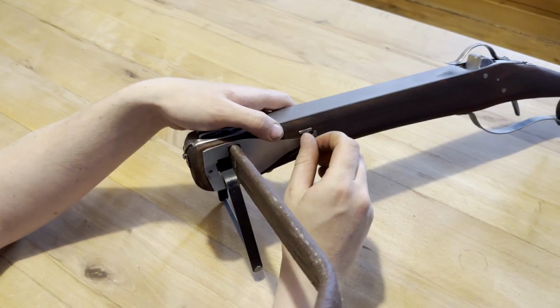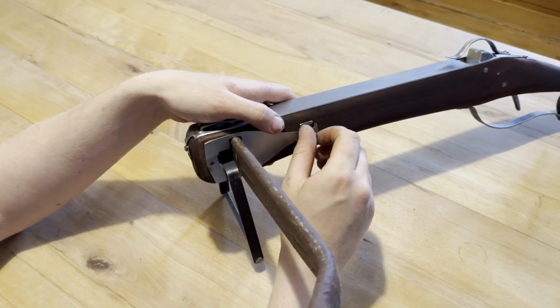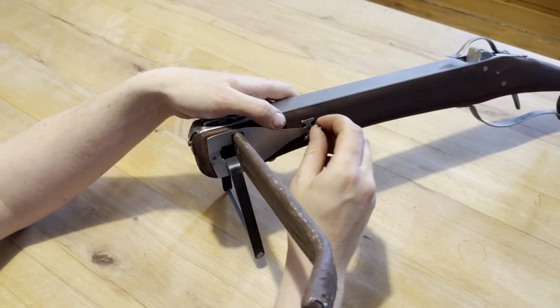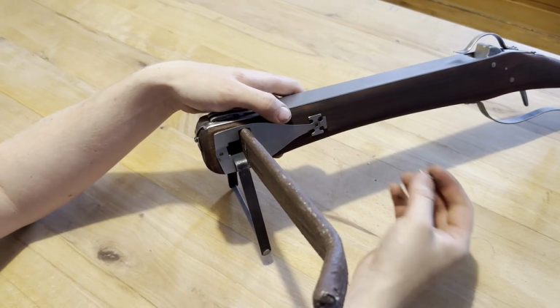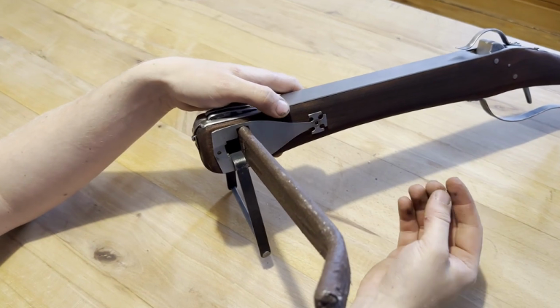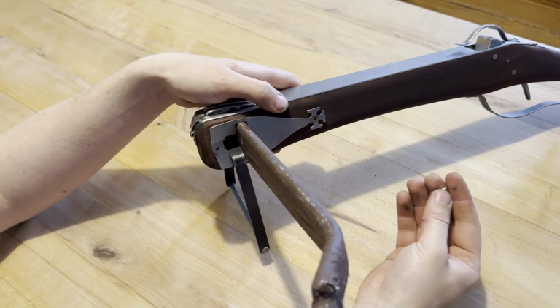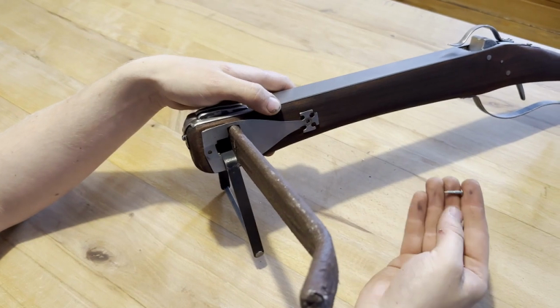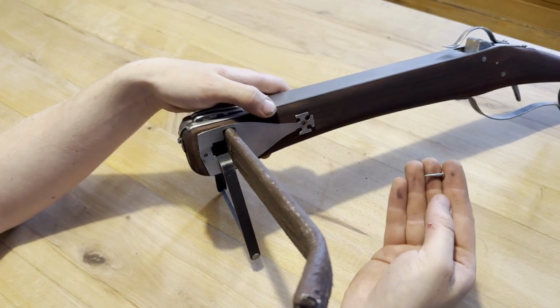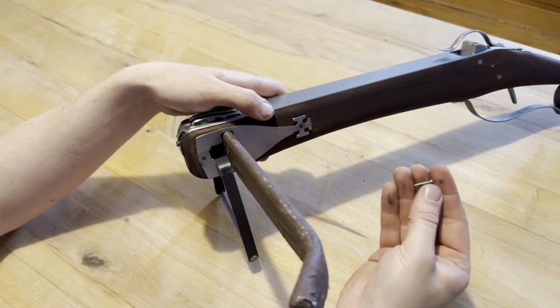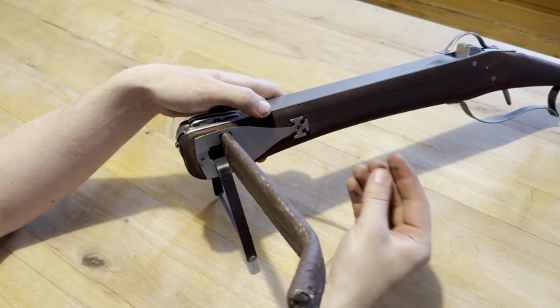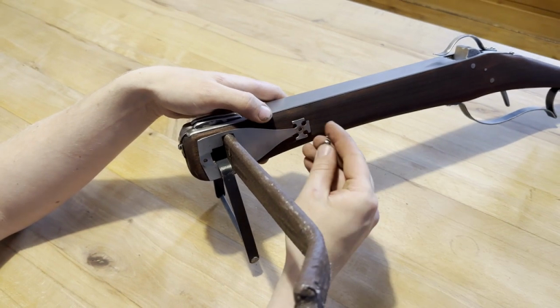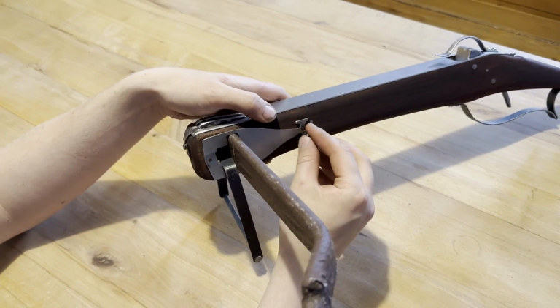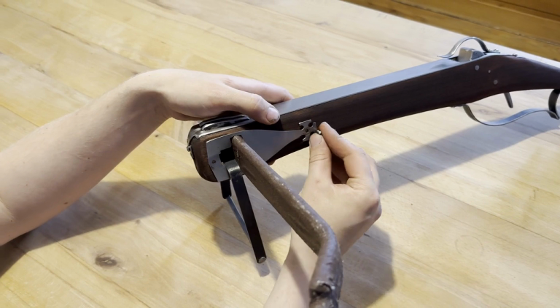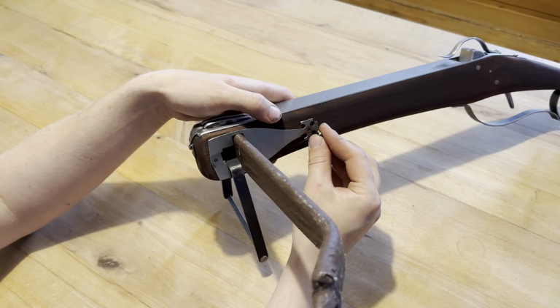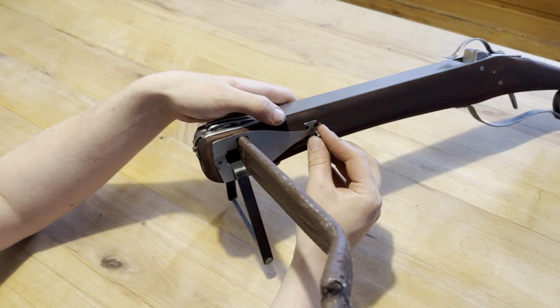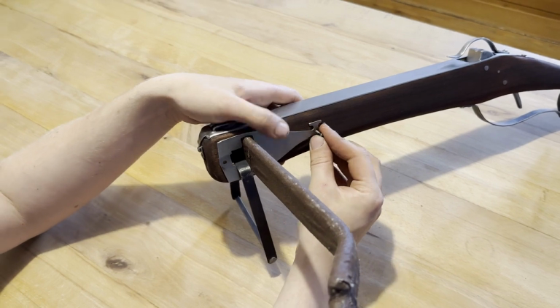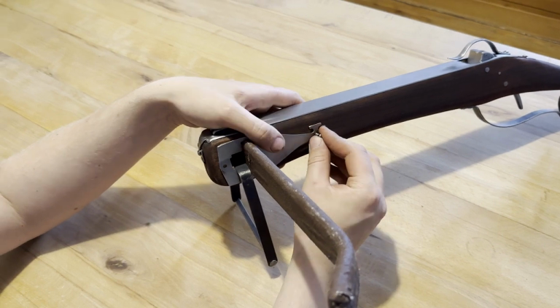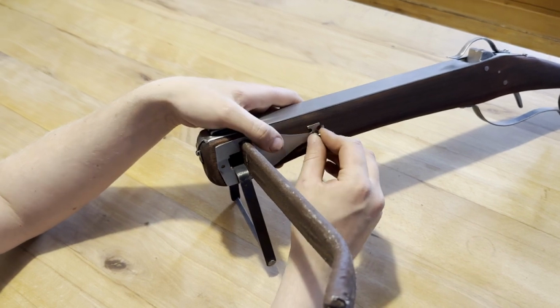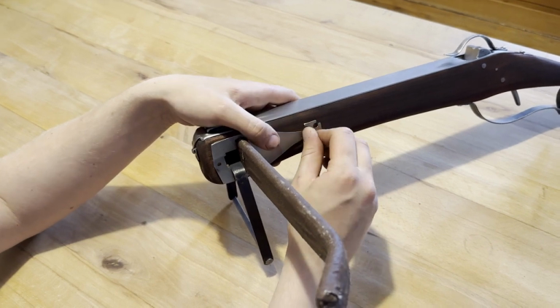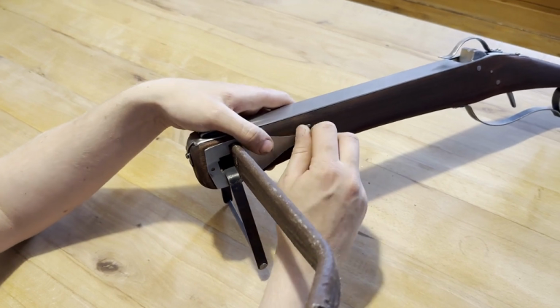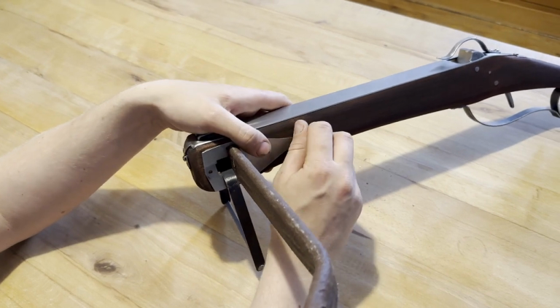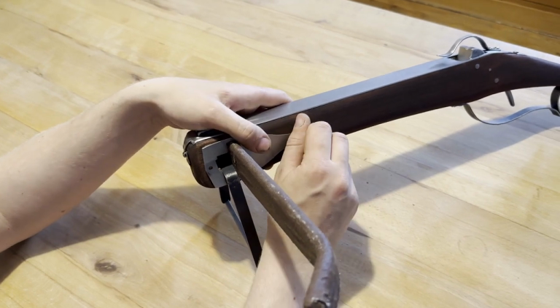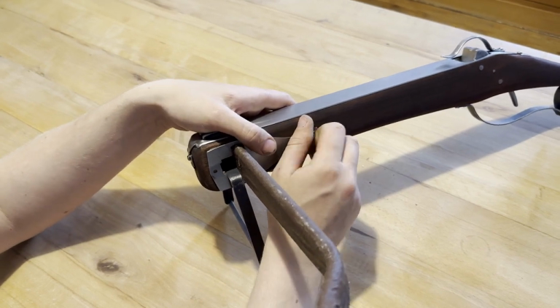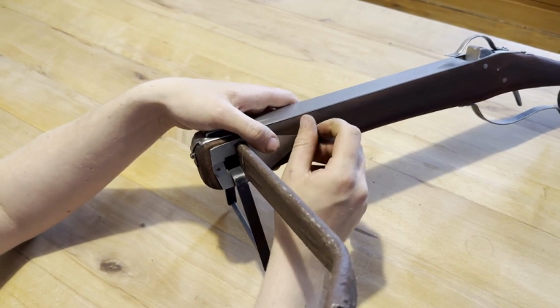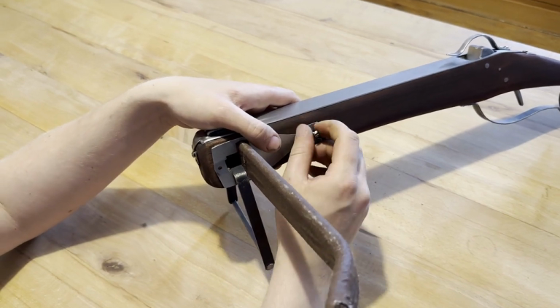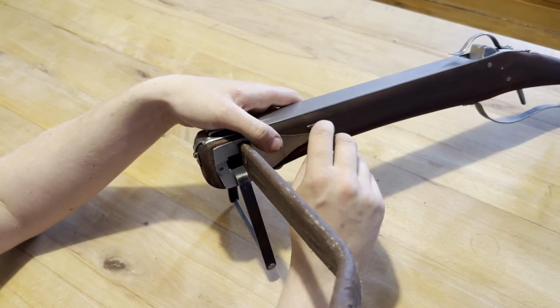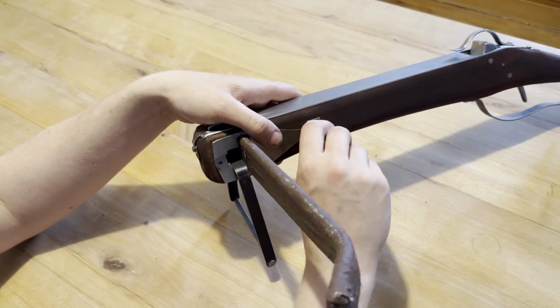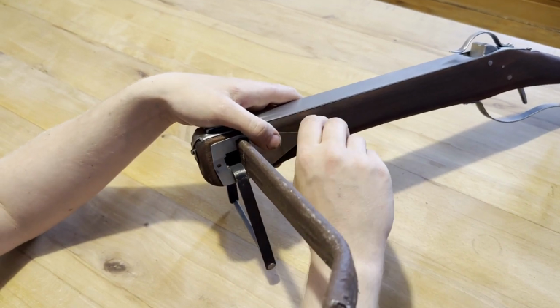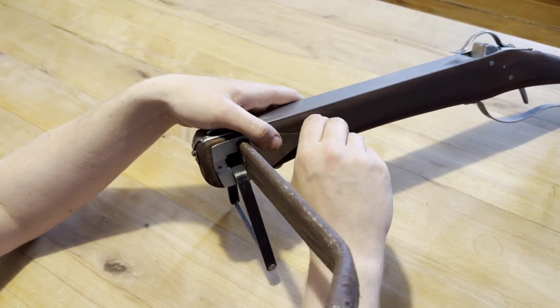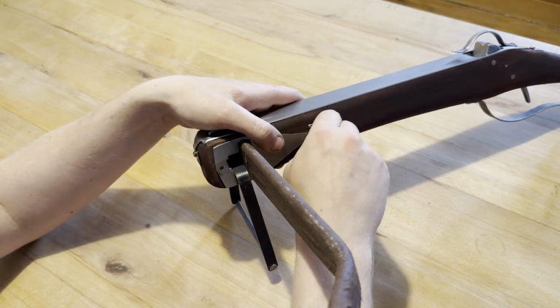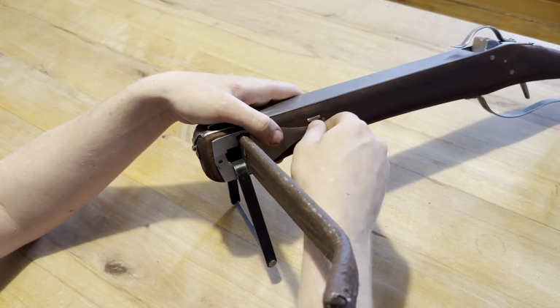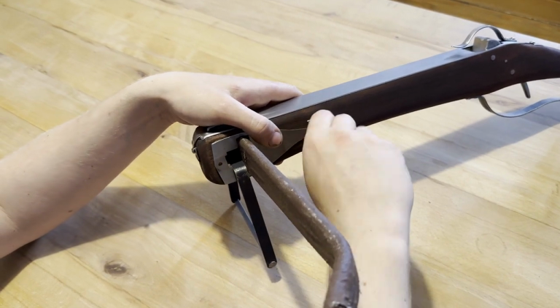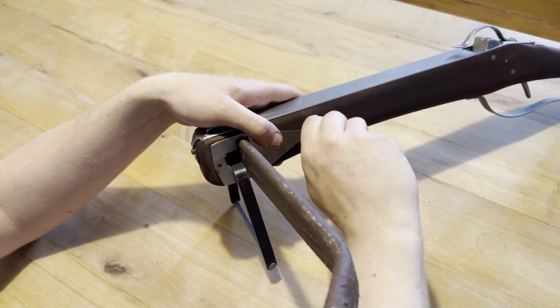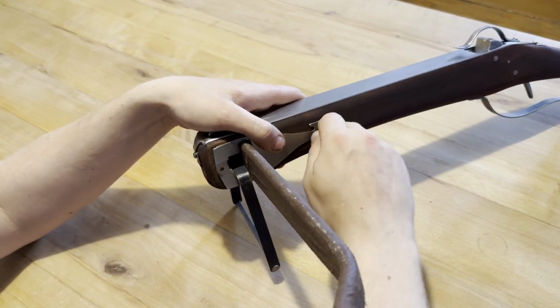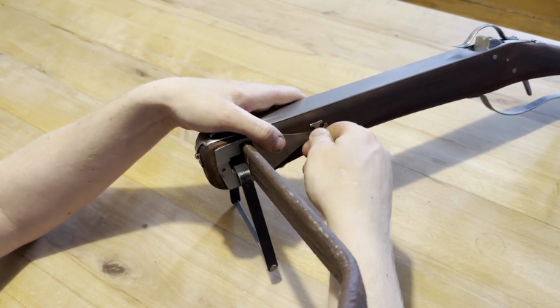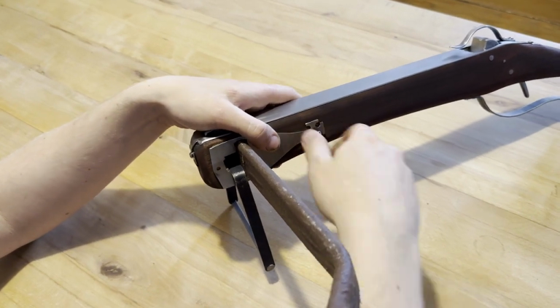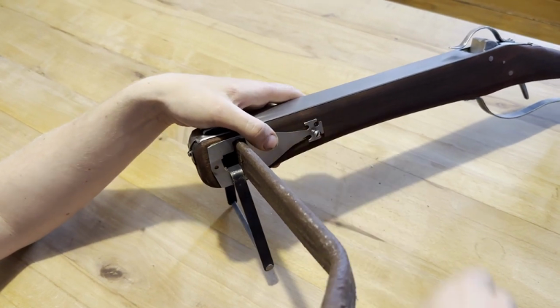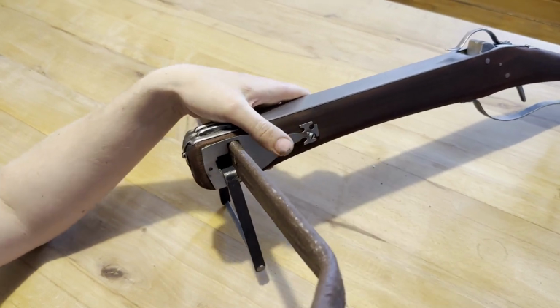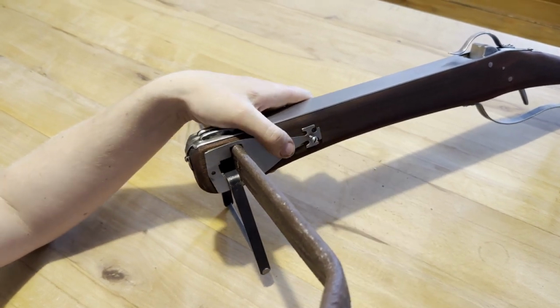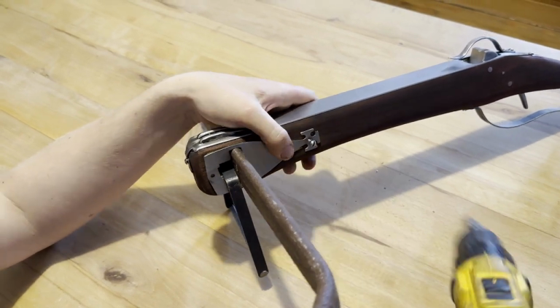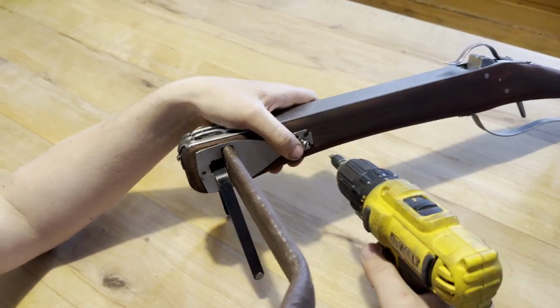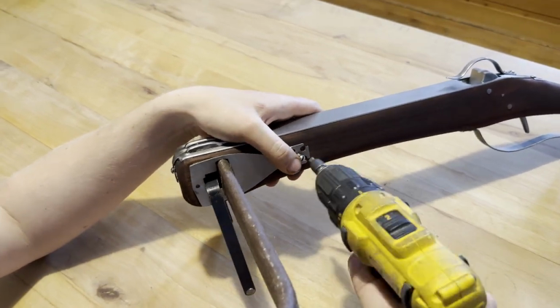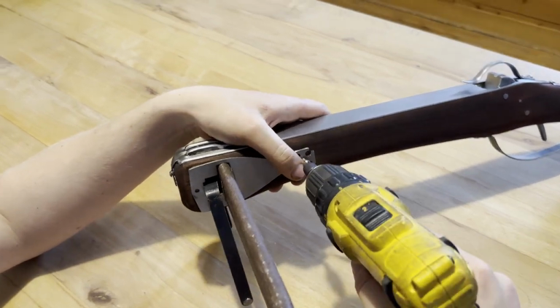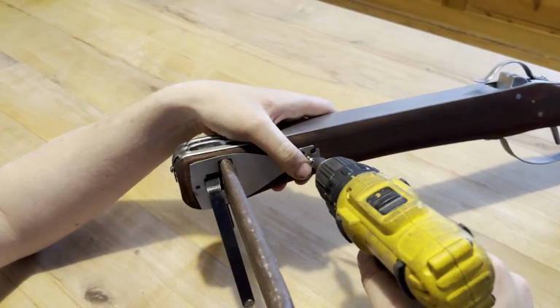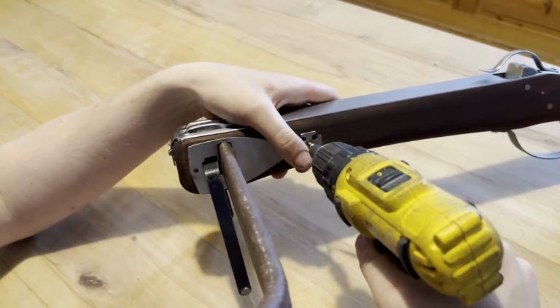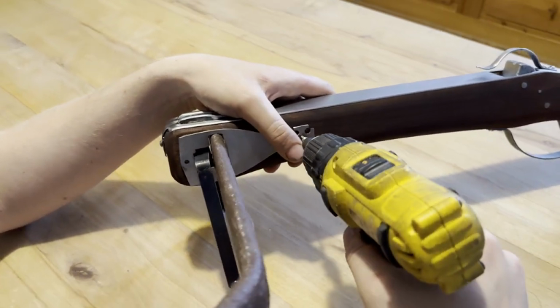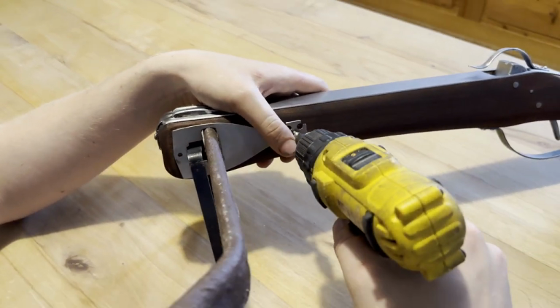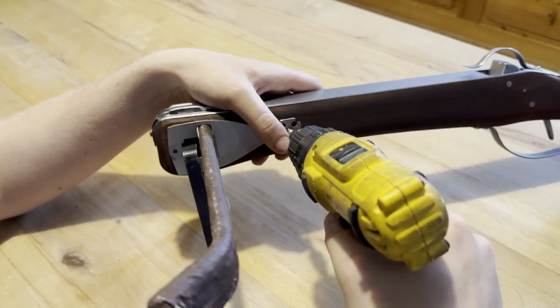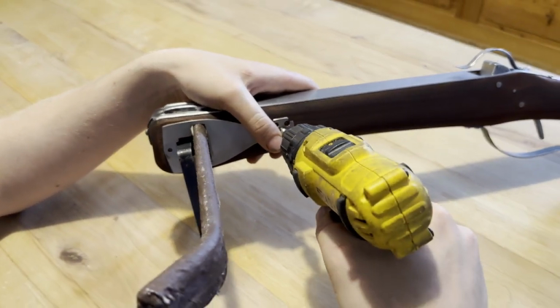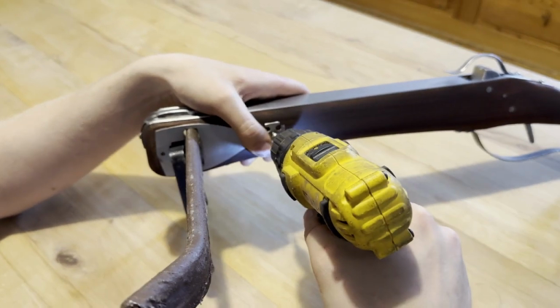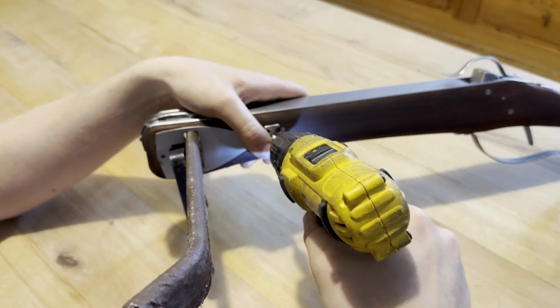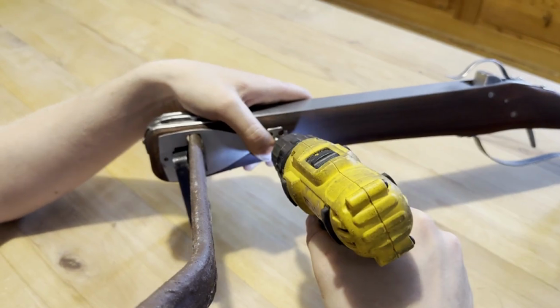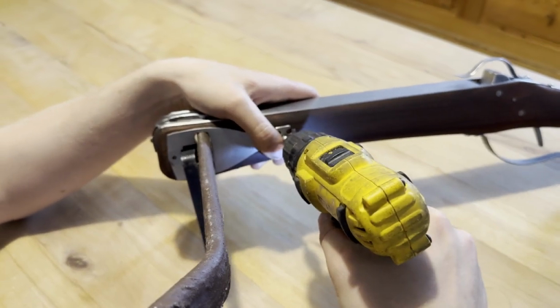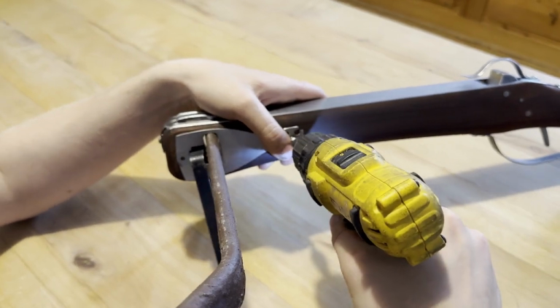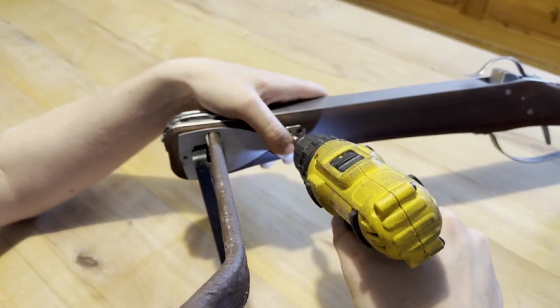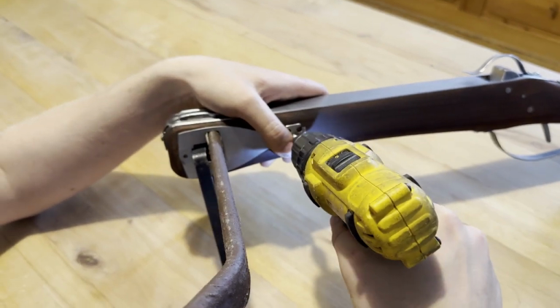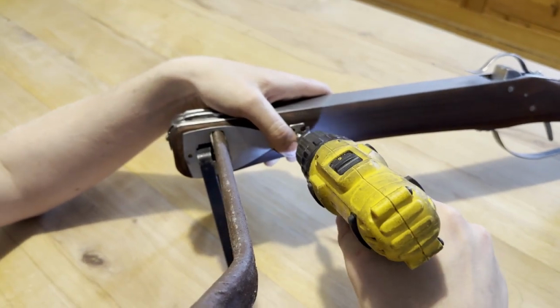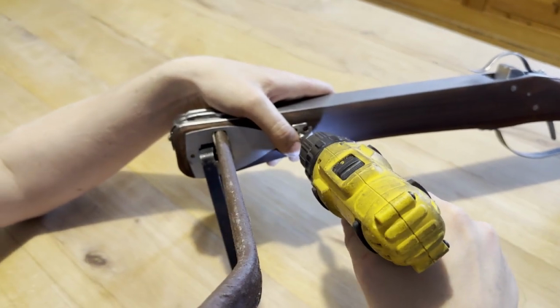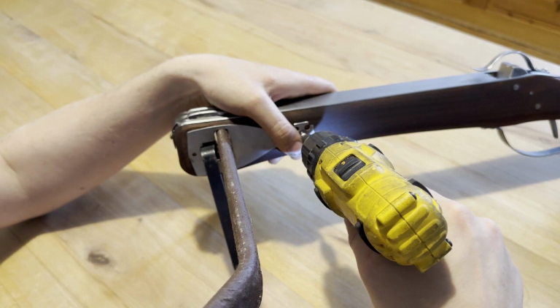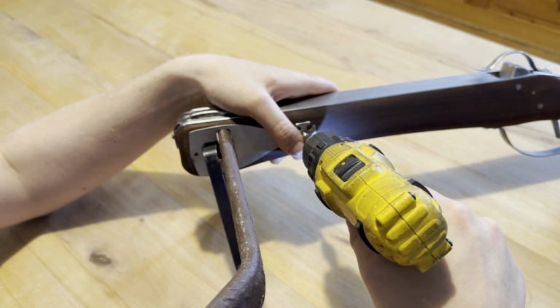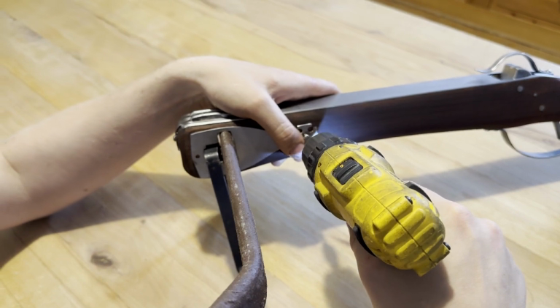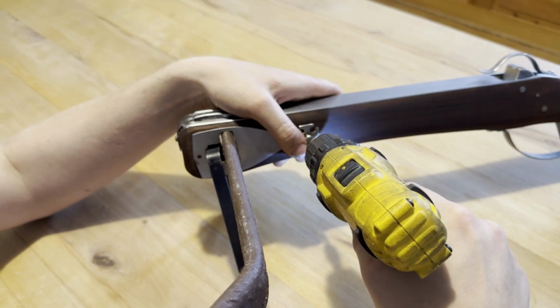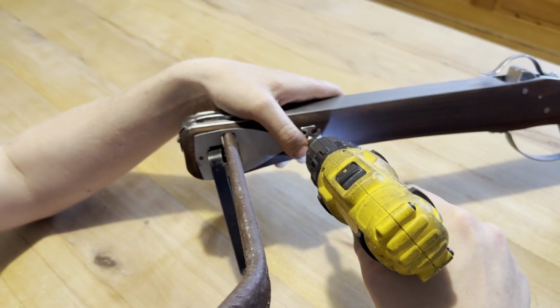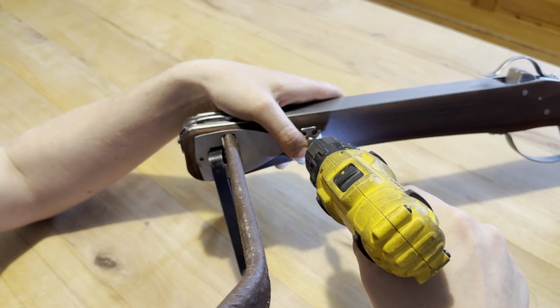Afterwards, screw in the reinforcements with the screws included in the package using a flat screwdriver.